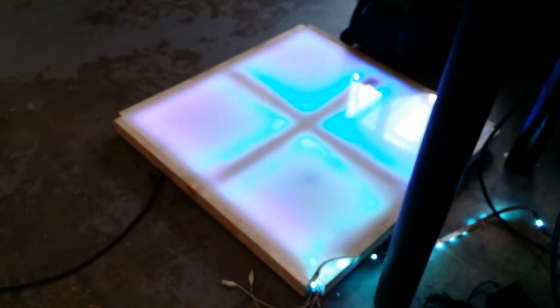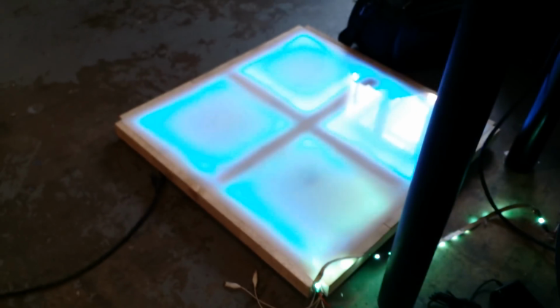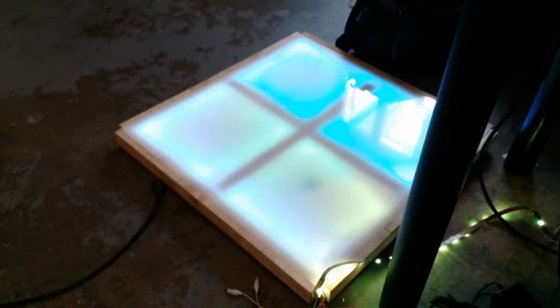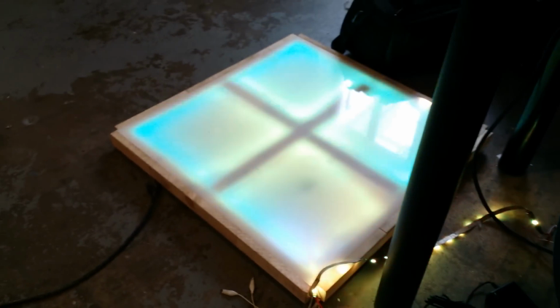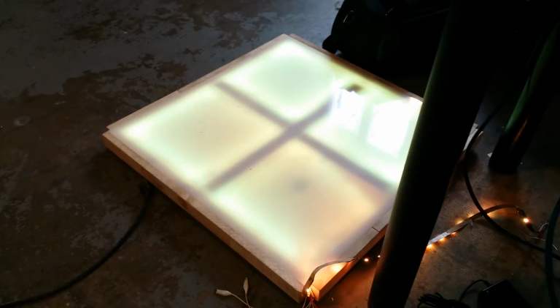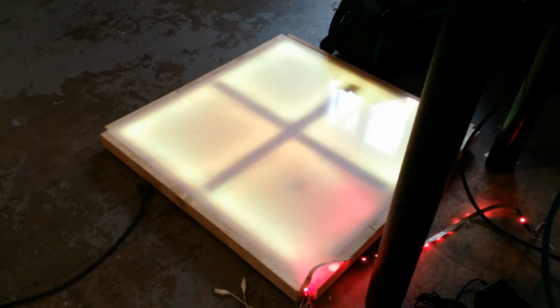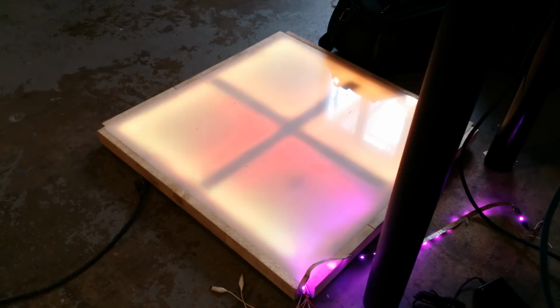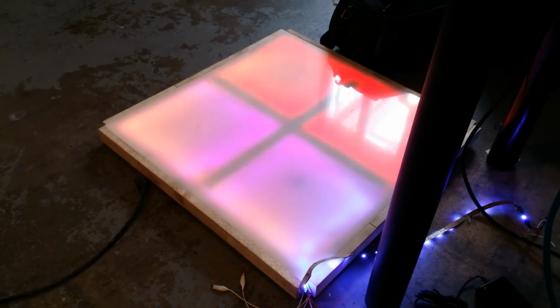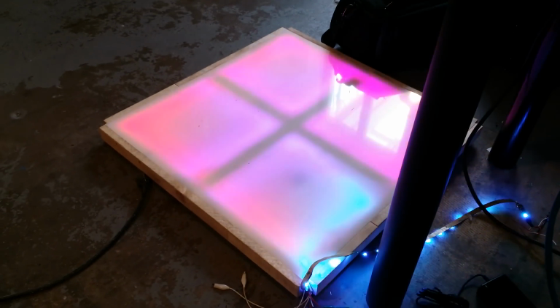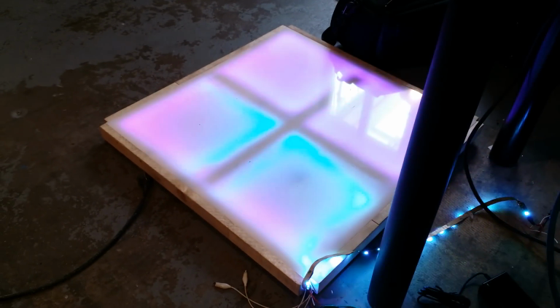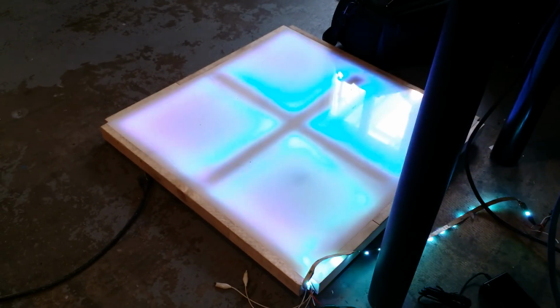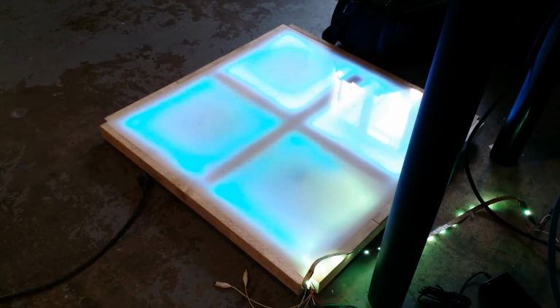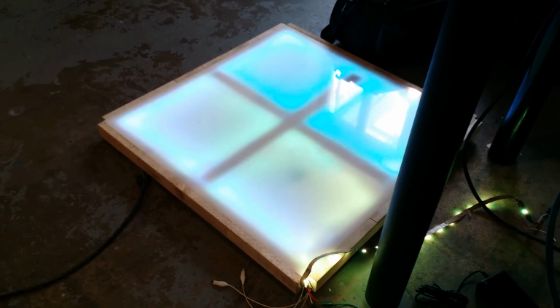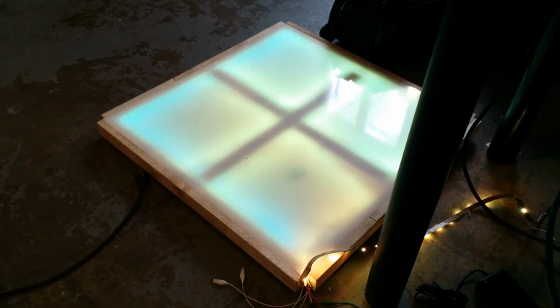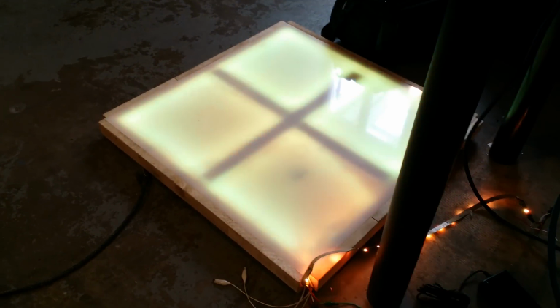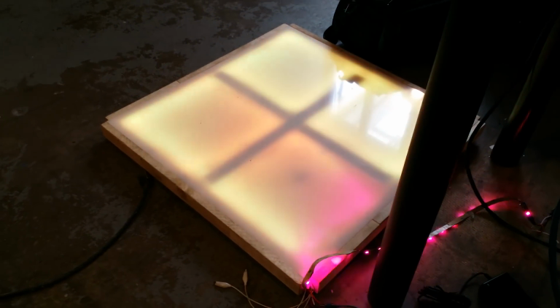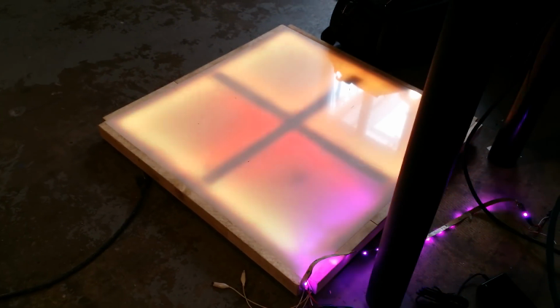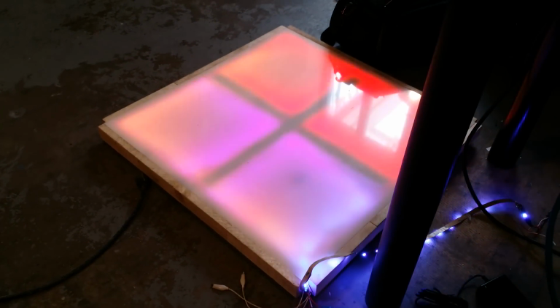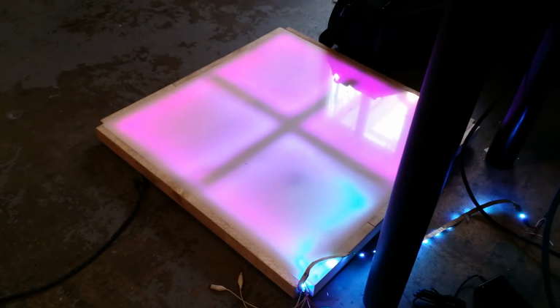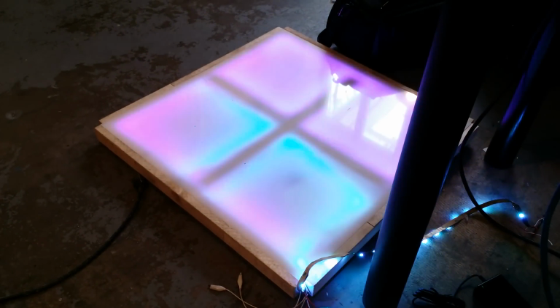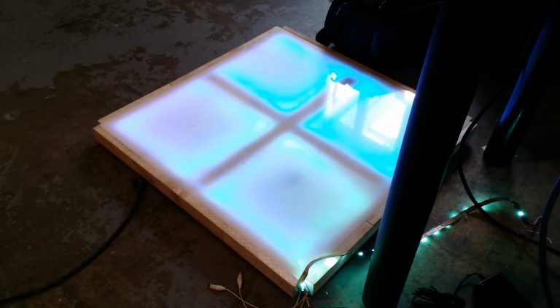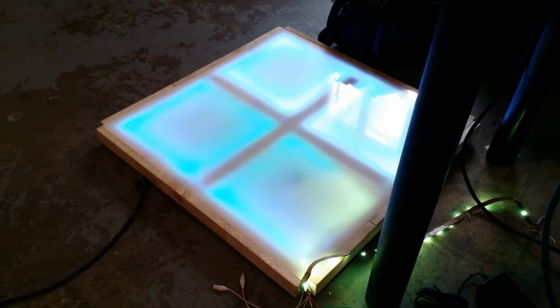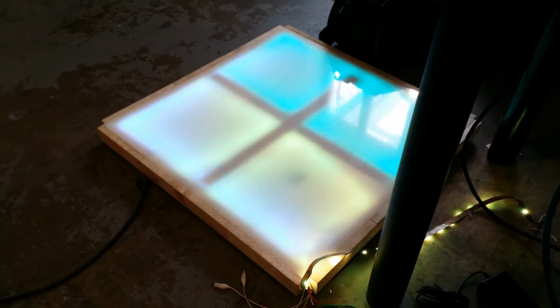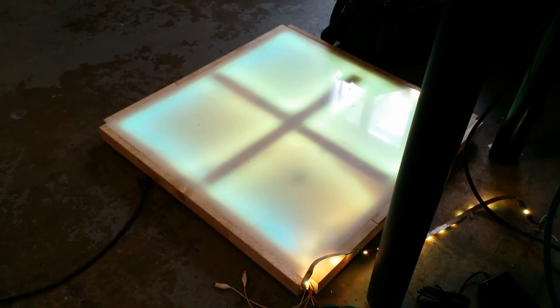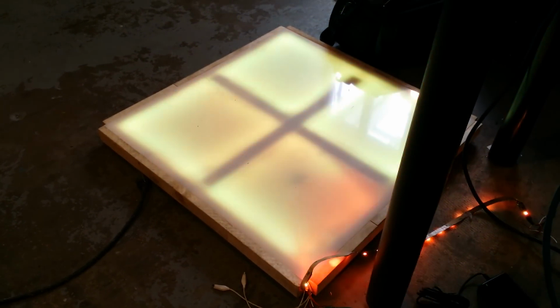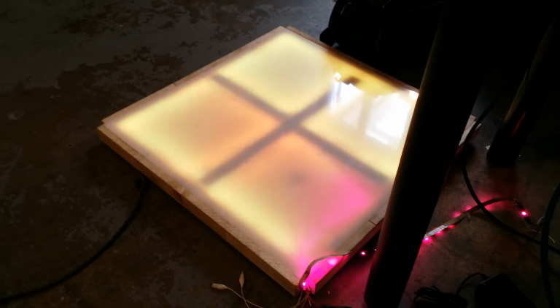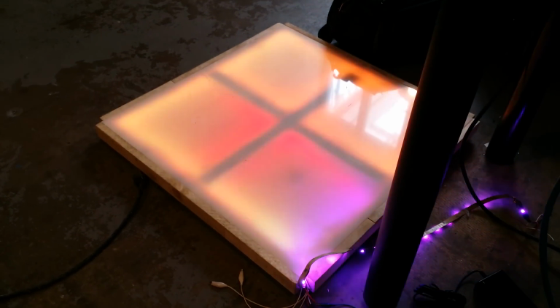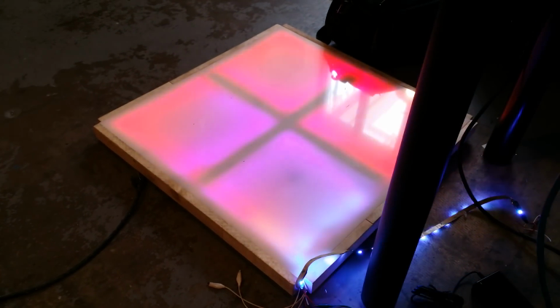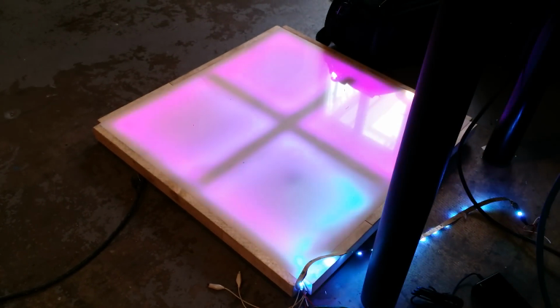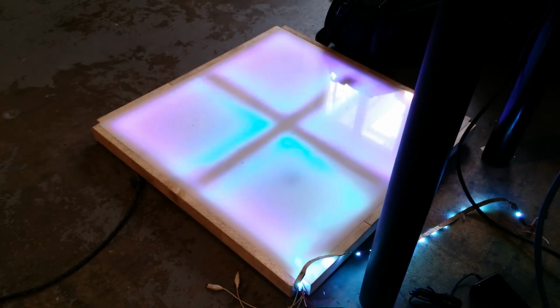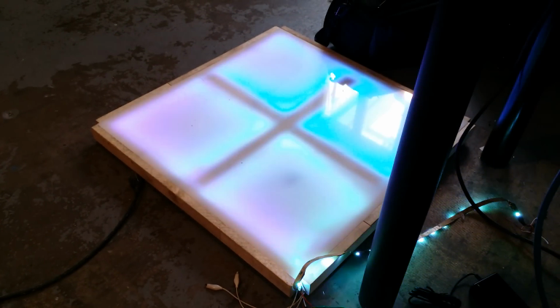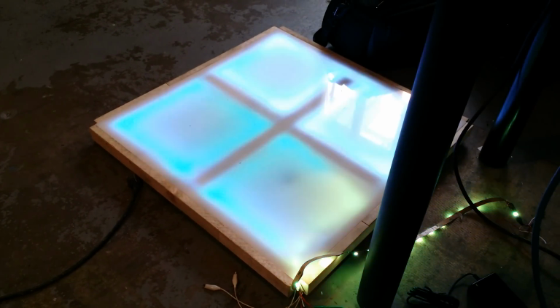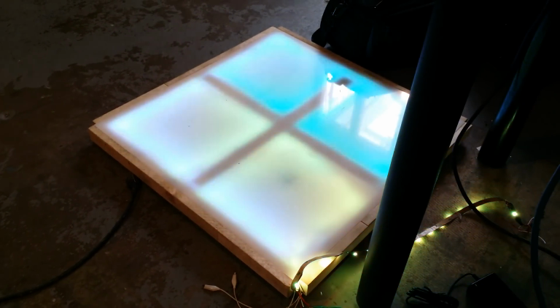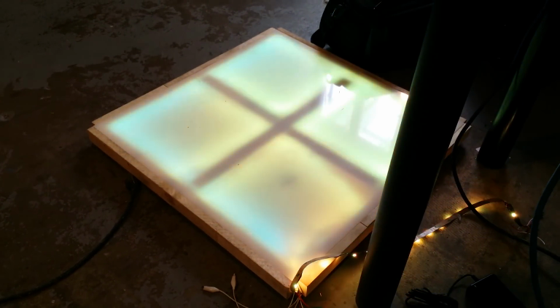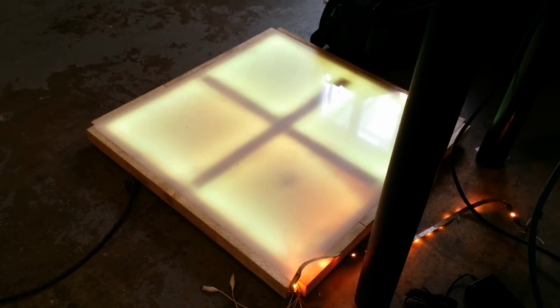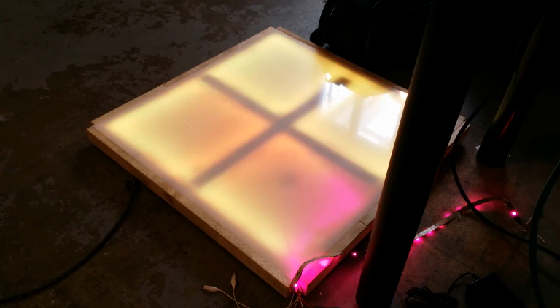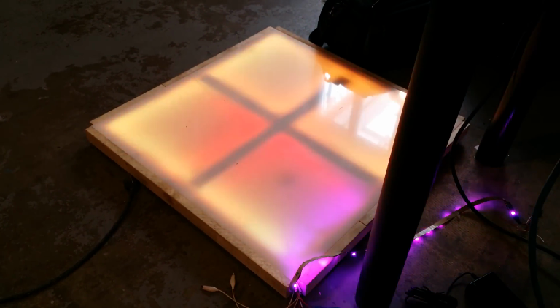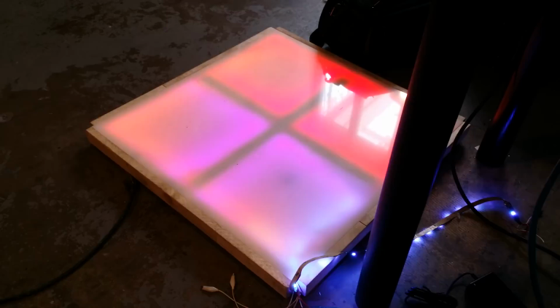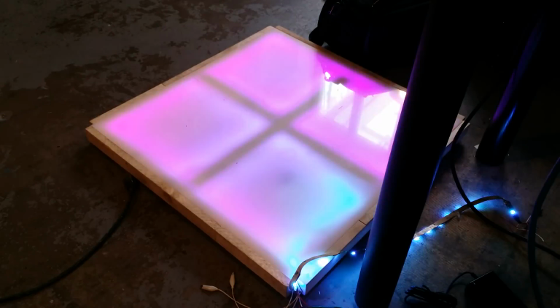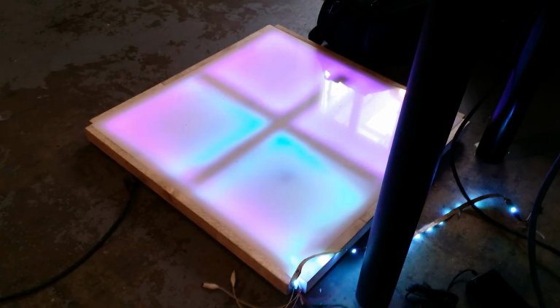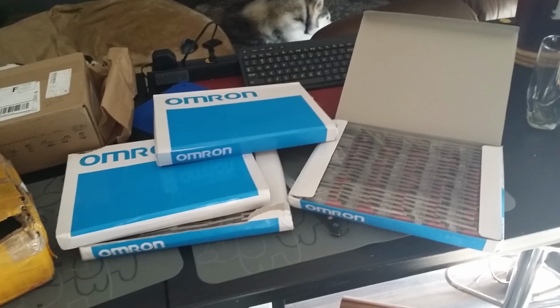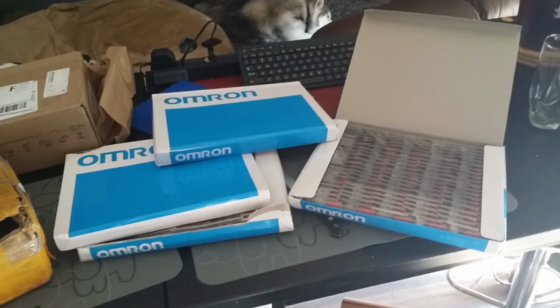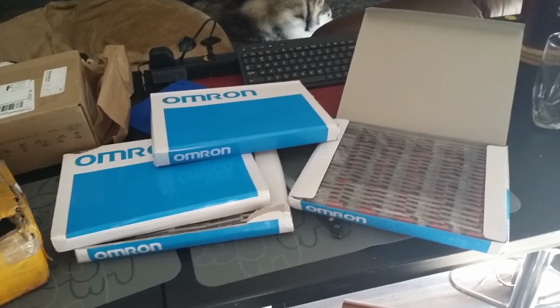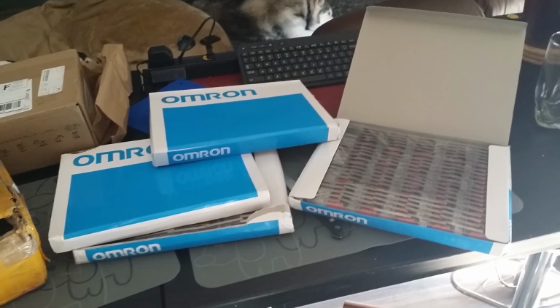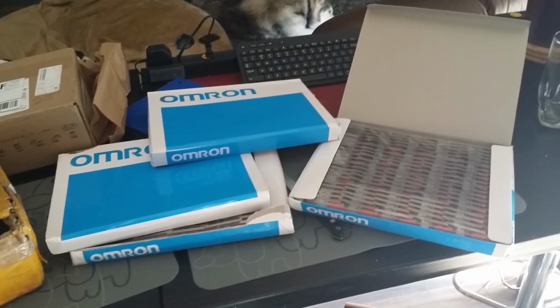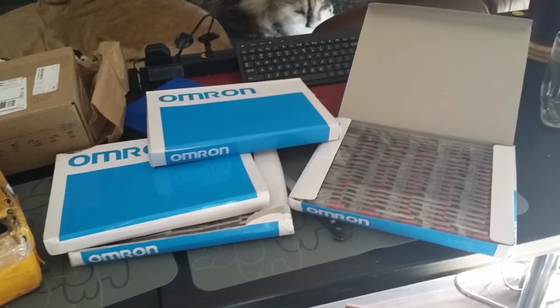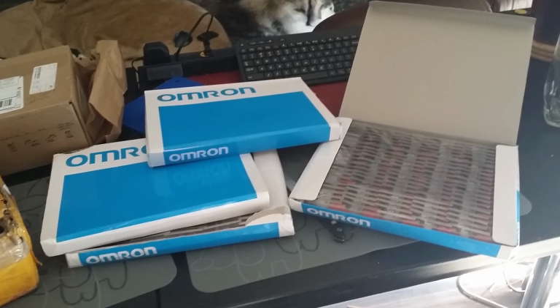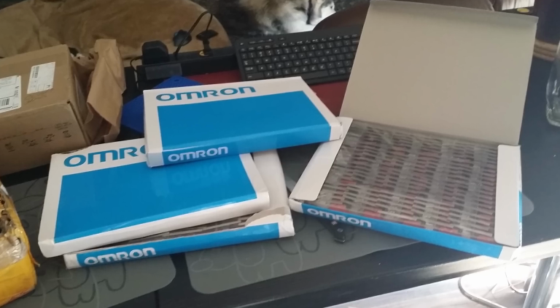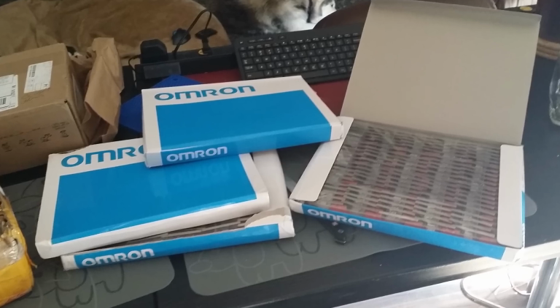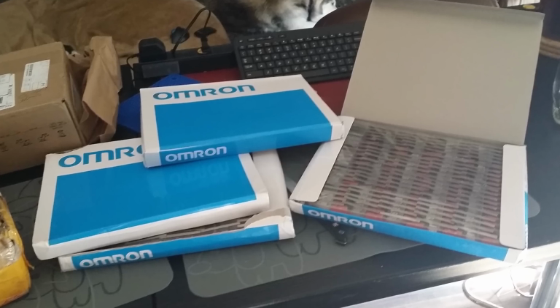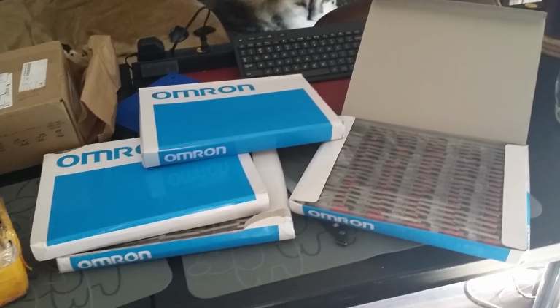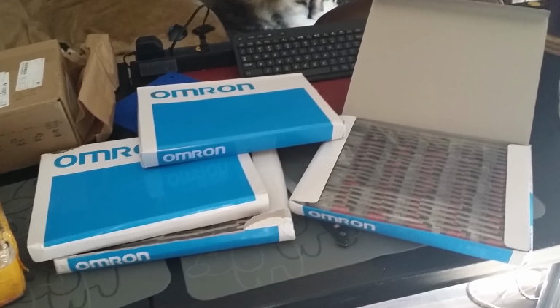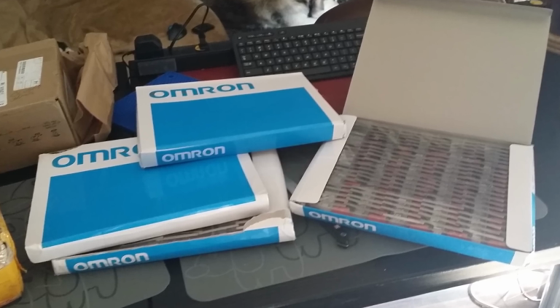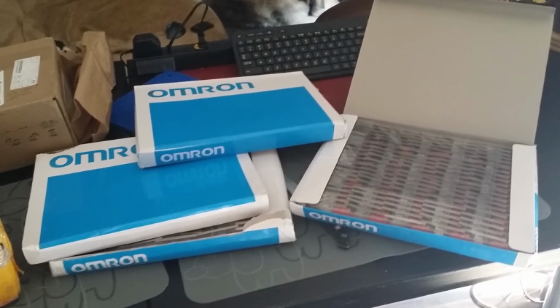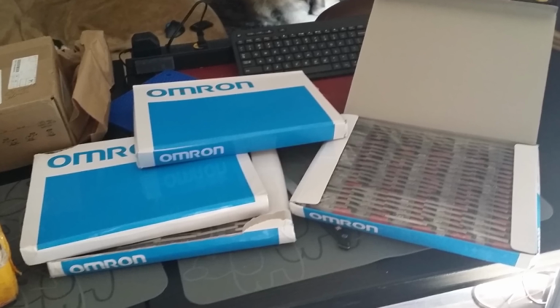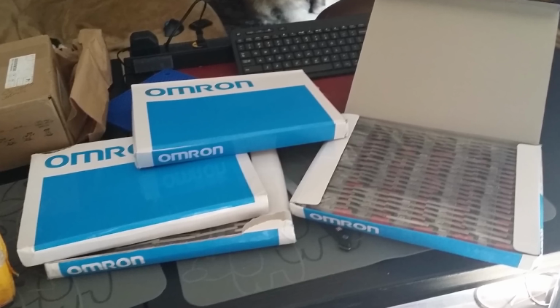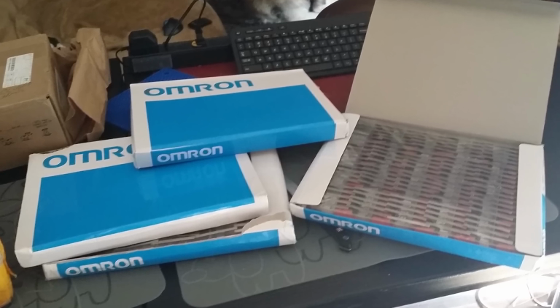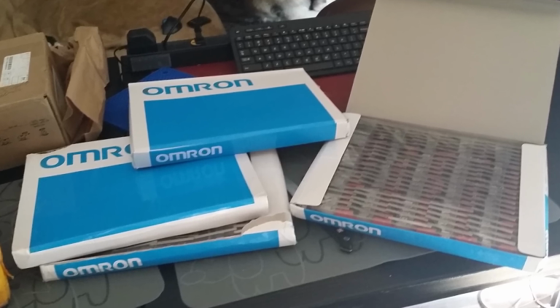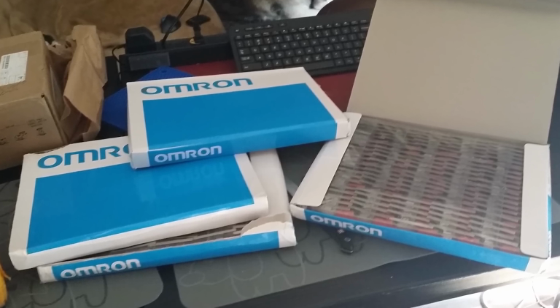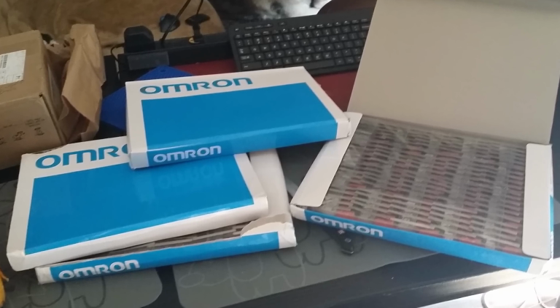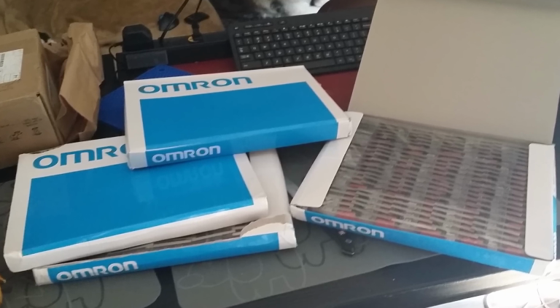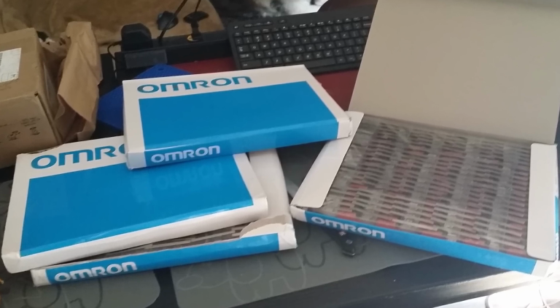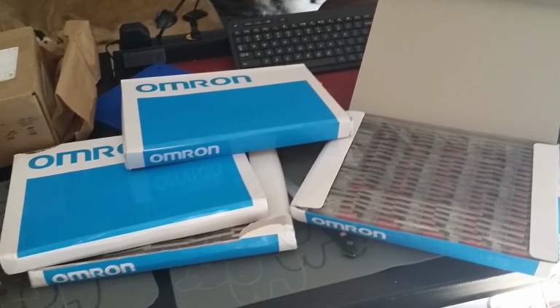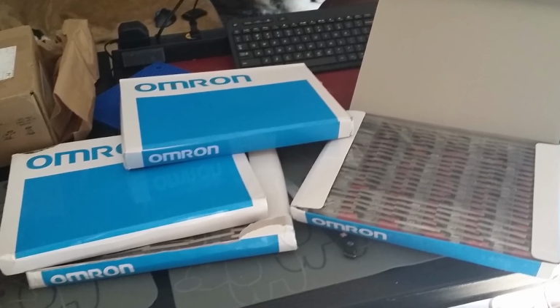Sometime around this point, we decided that the floor should also be interactive. 300 microswitches were ordered from China.